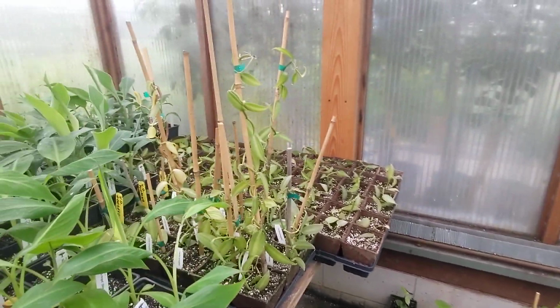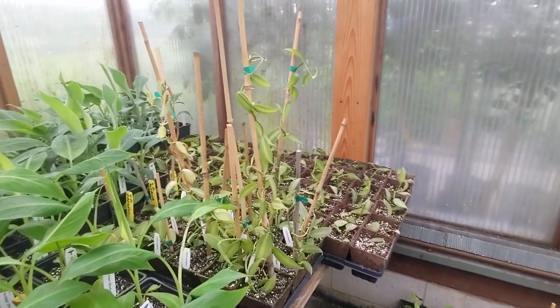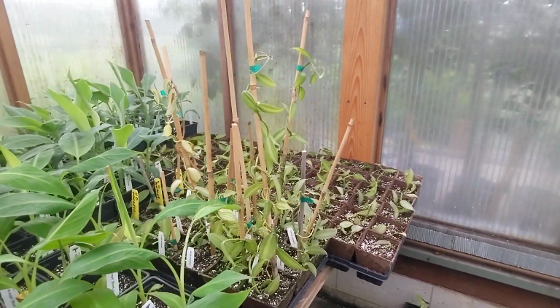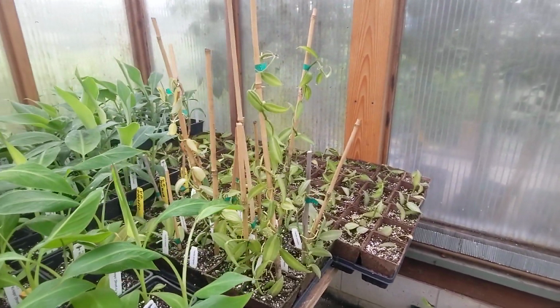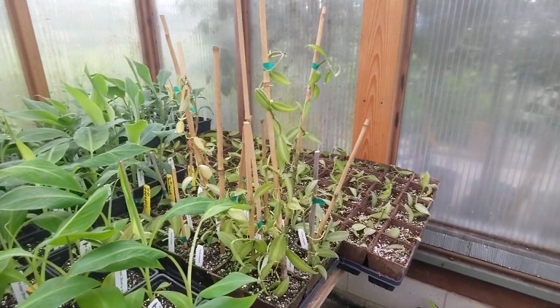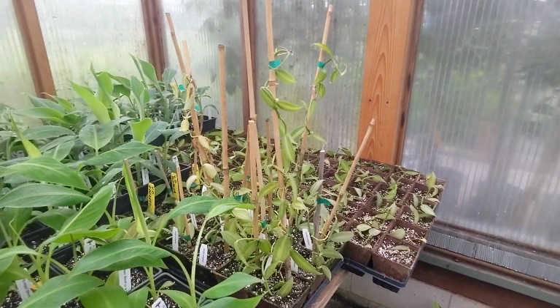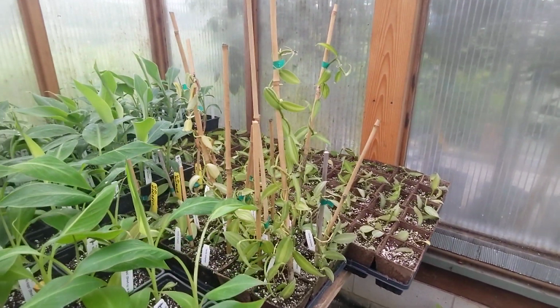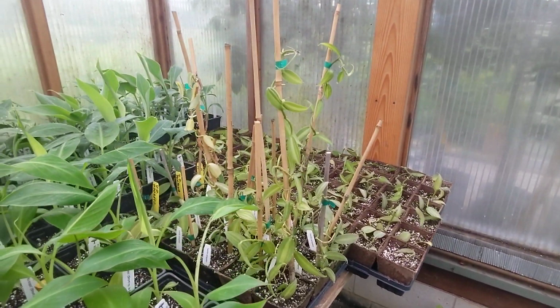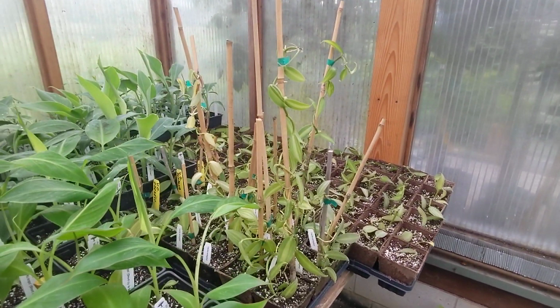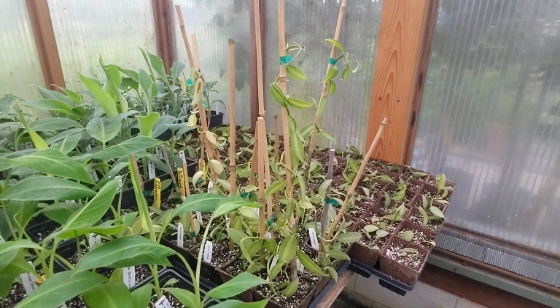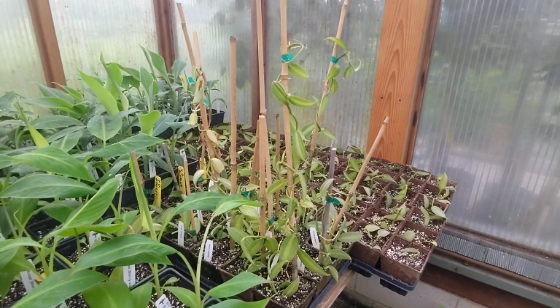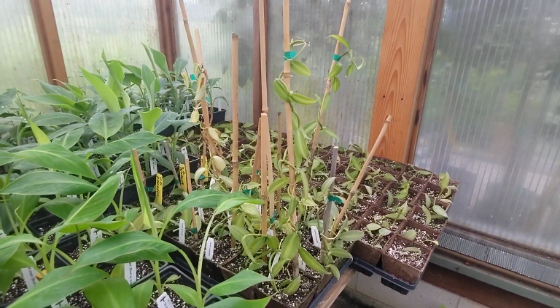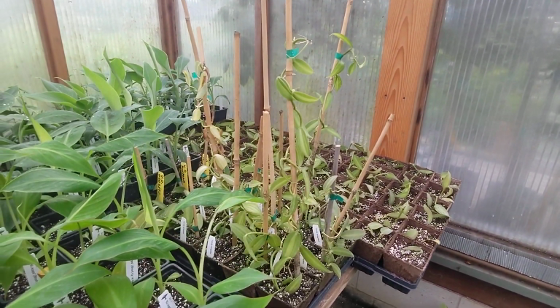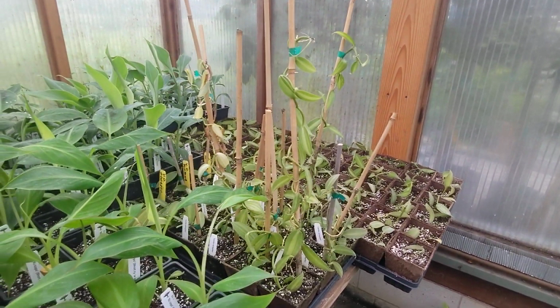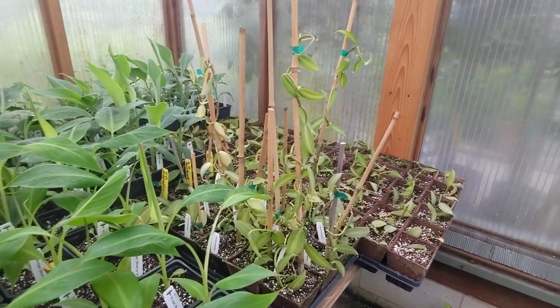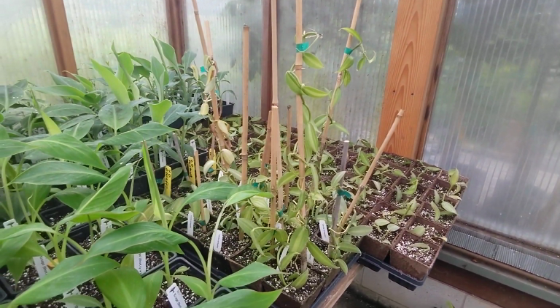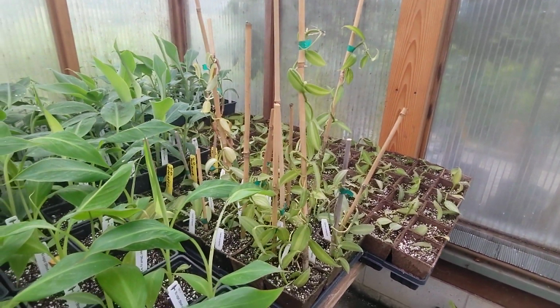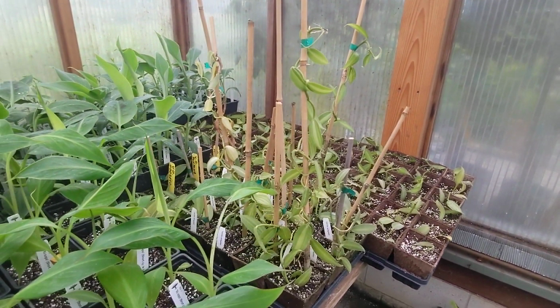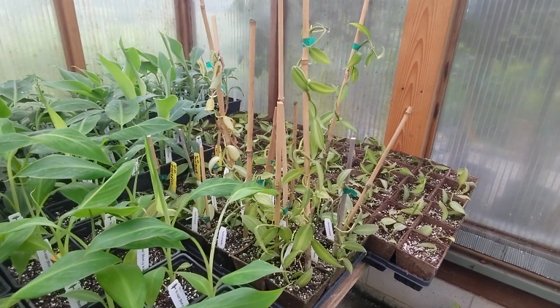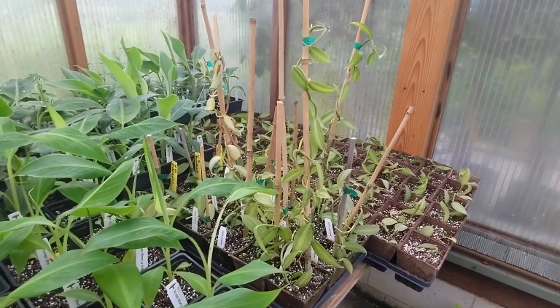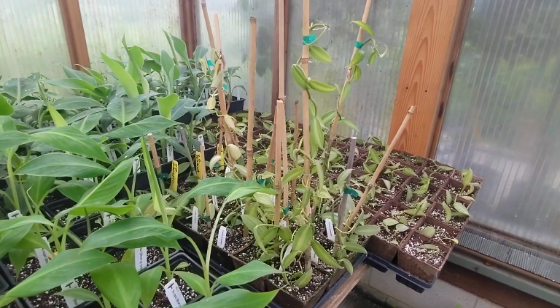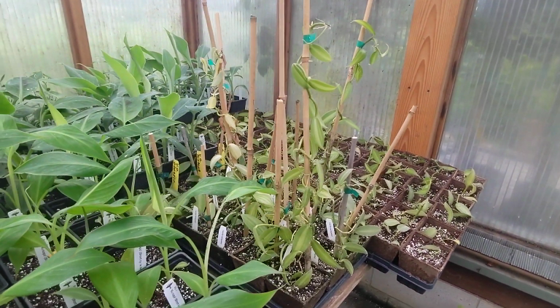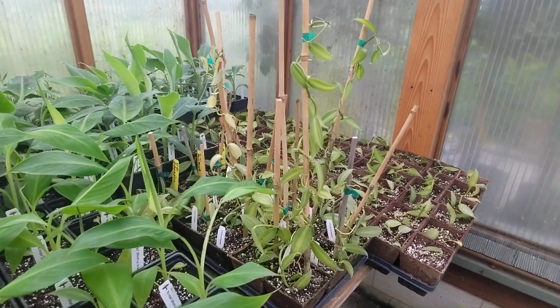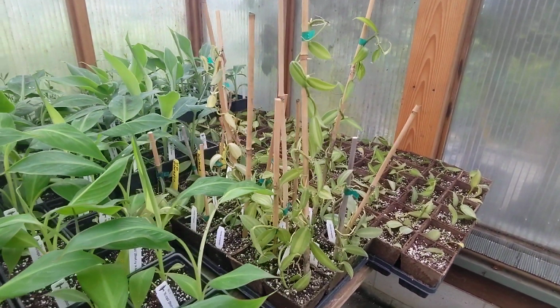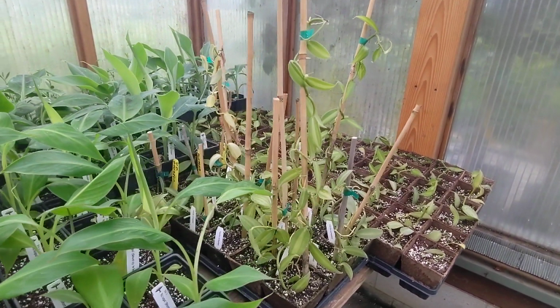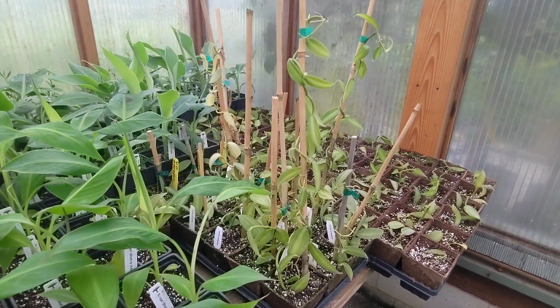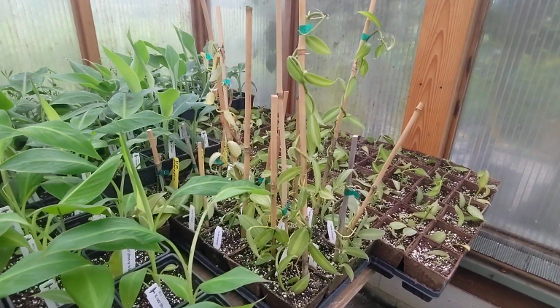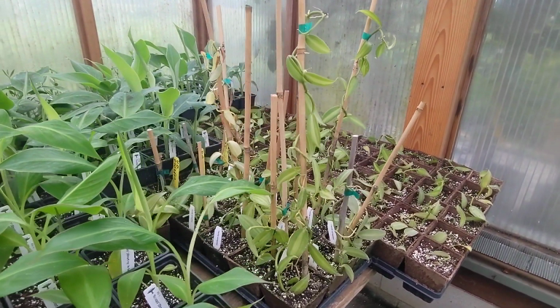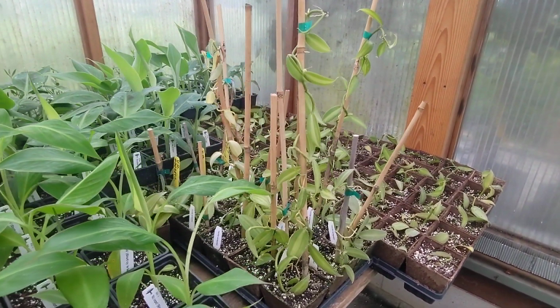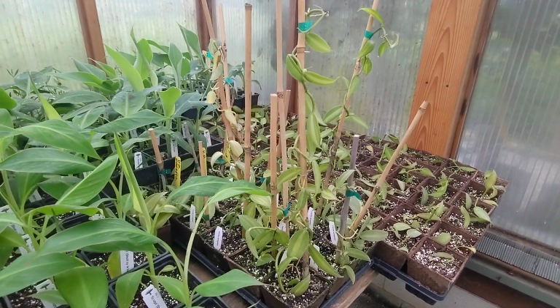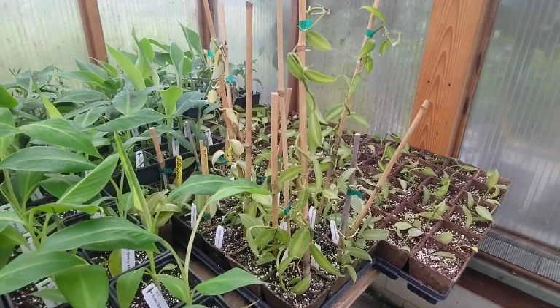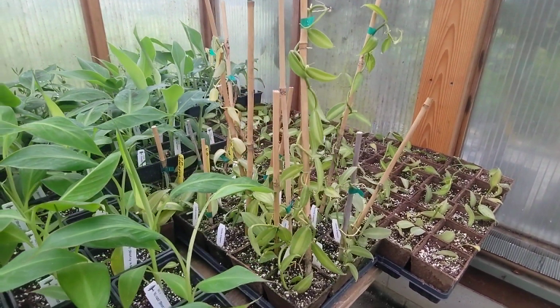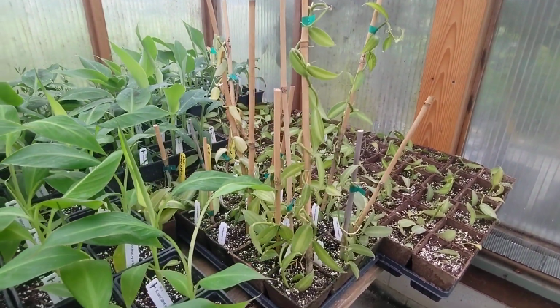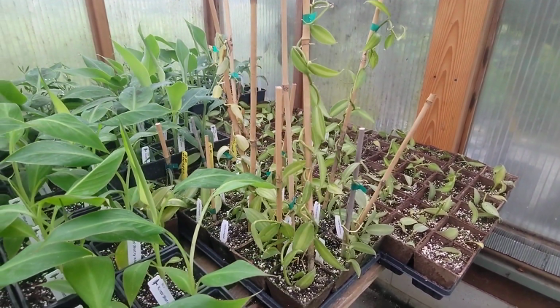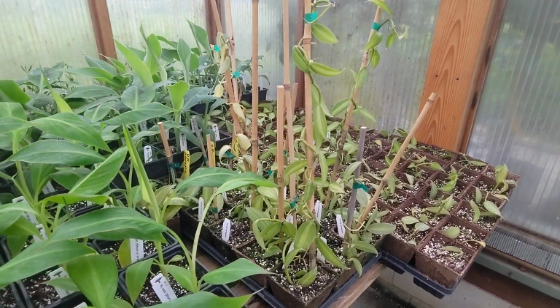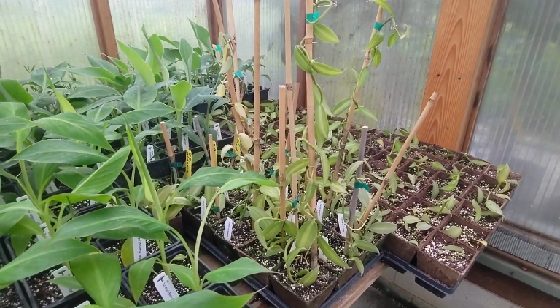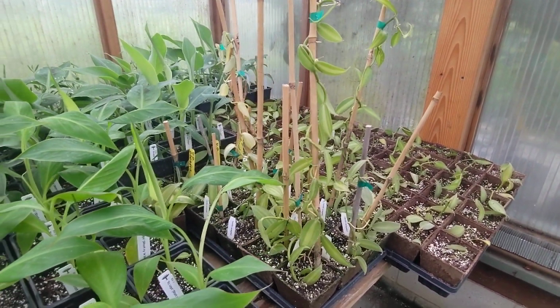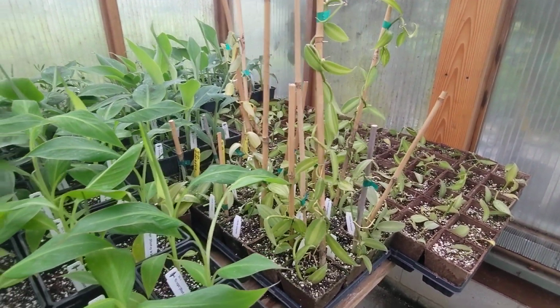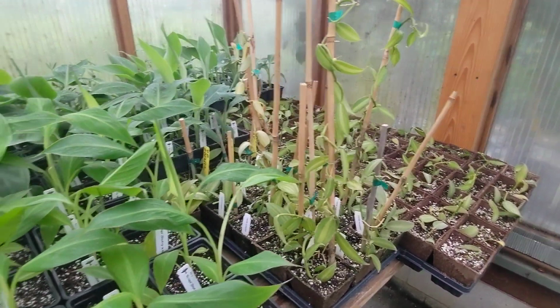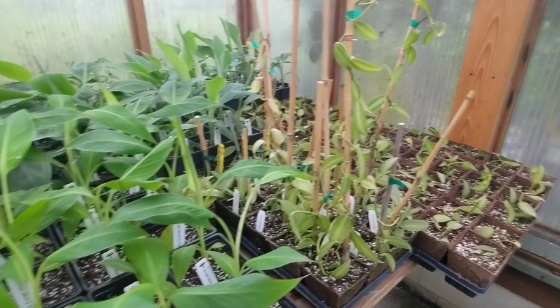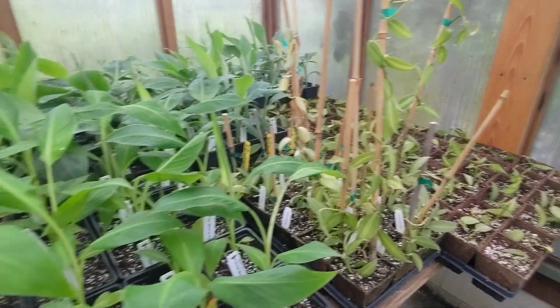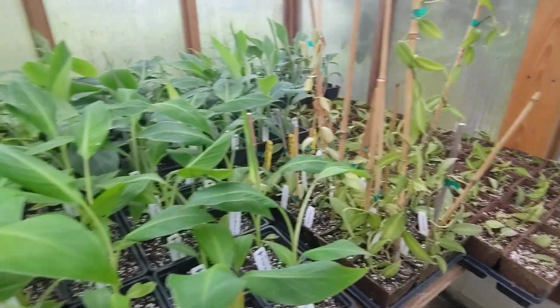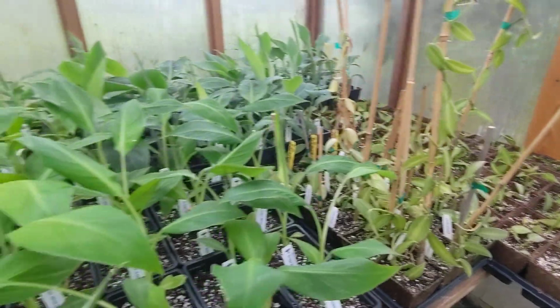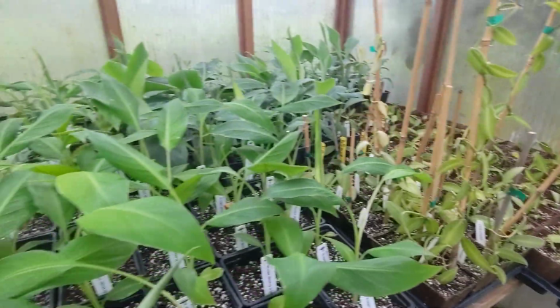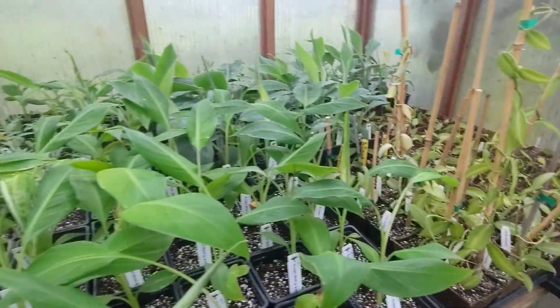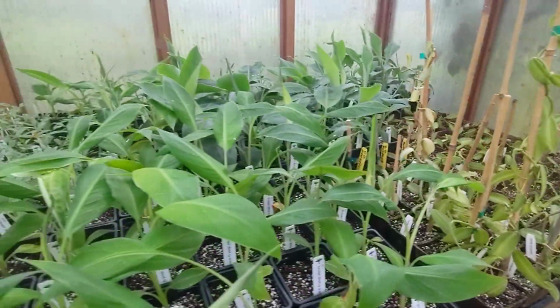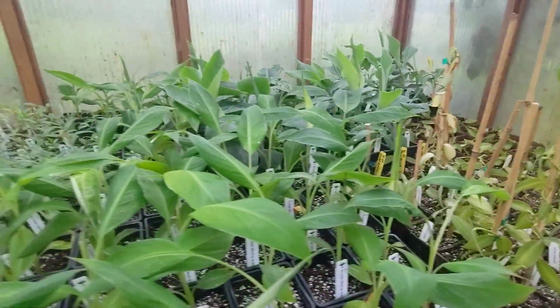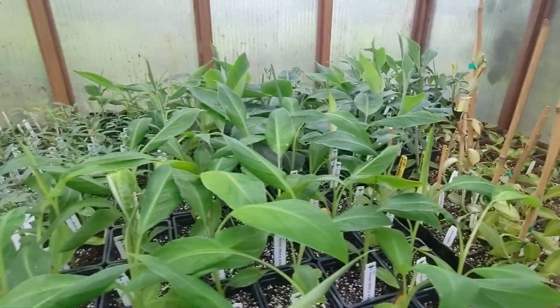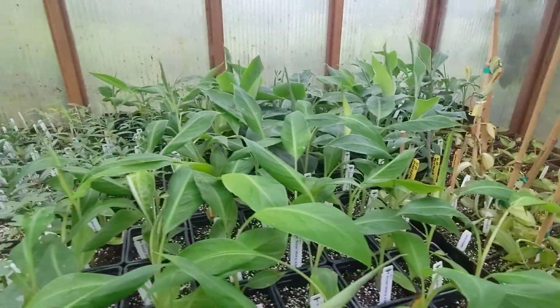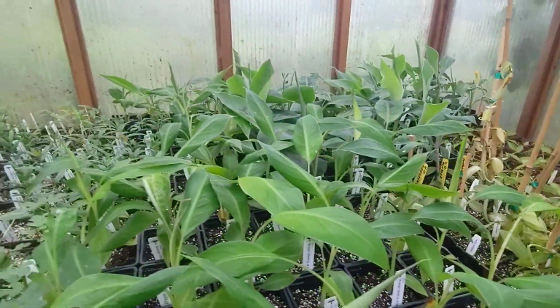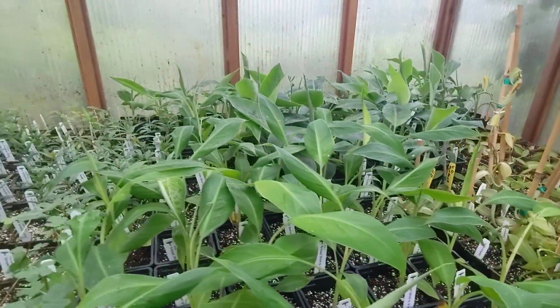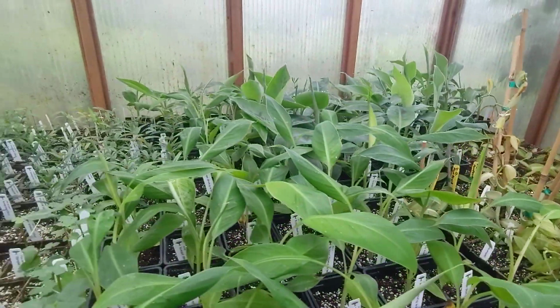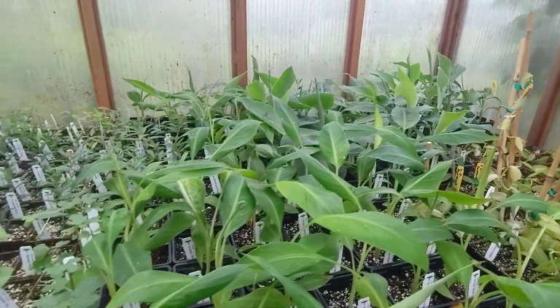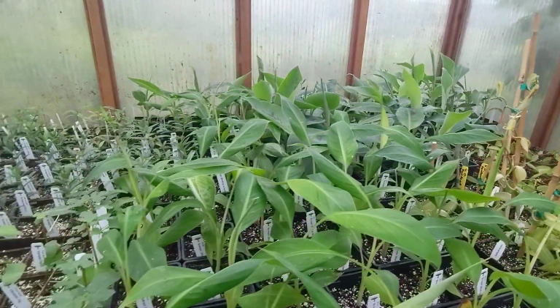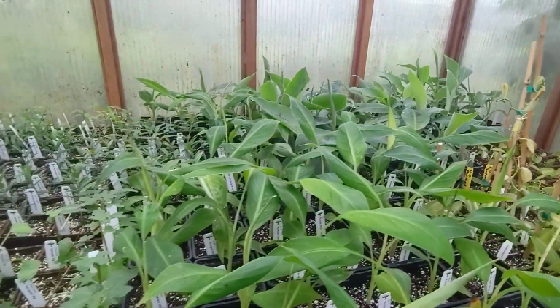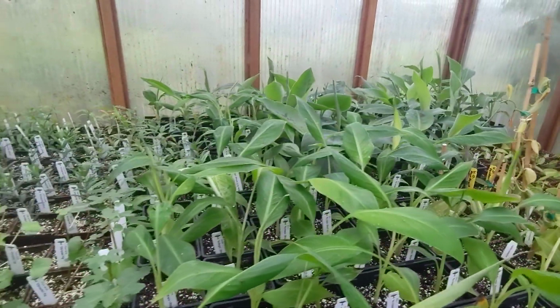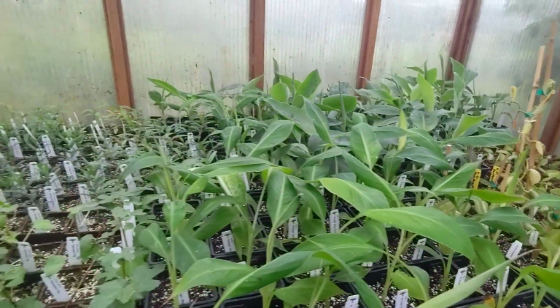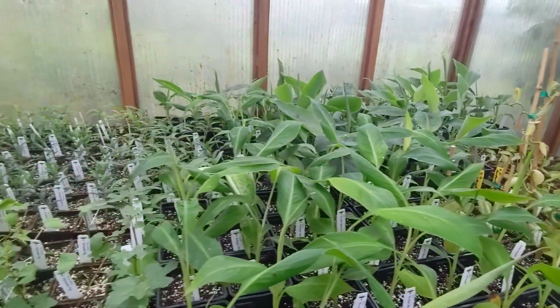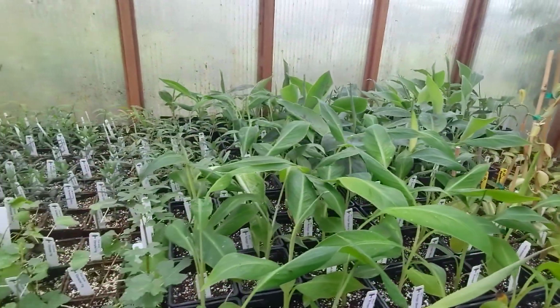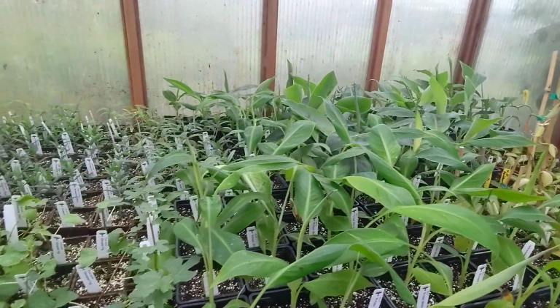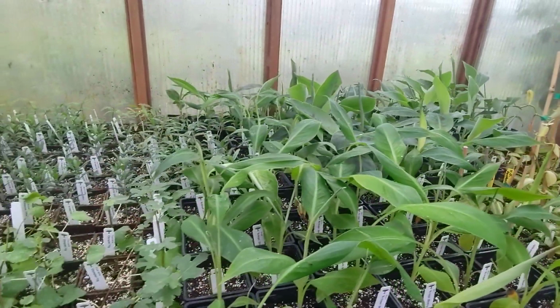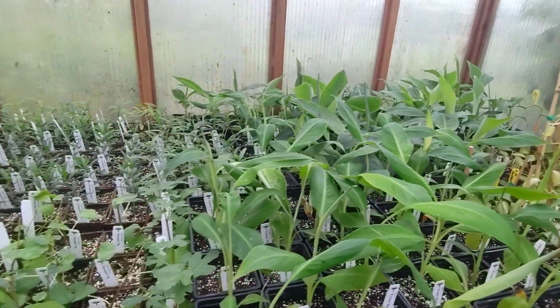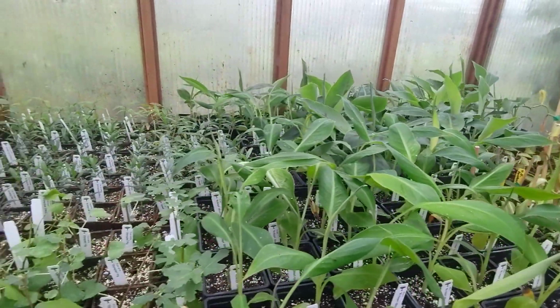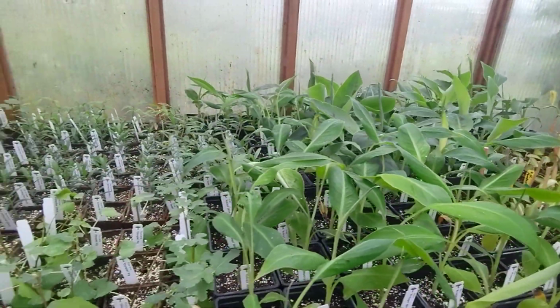And the little variegated vanillas are slowly, slowly rooting themselves.